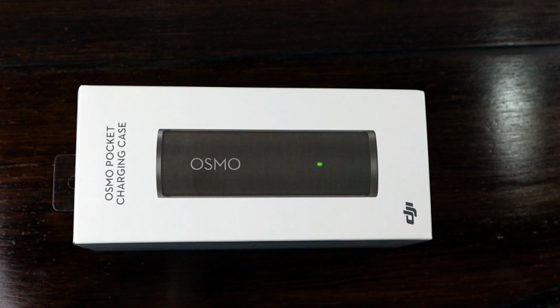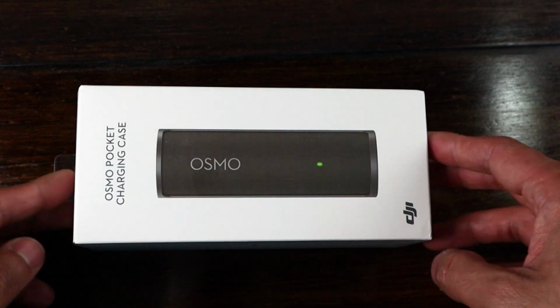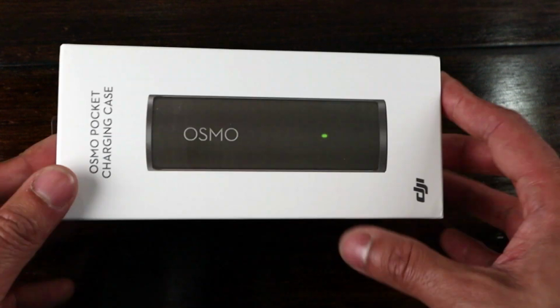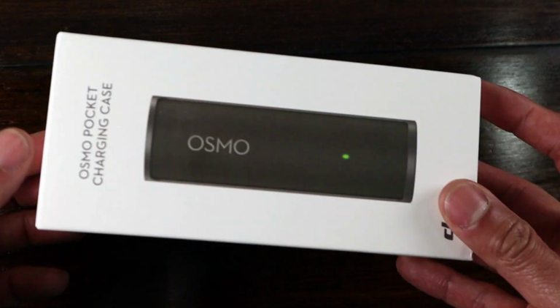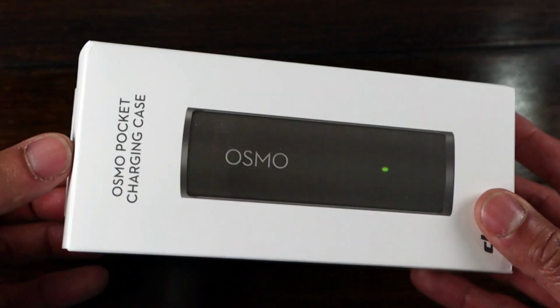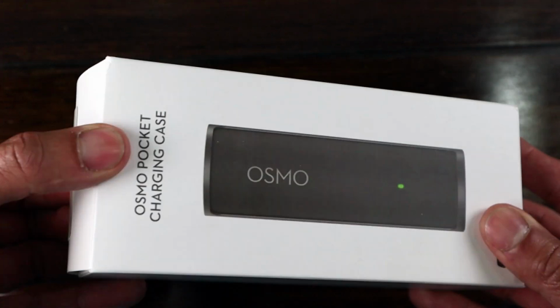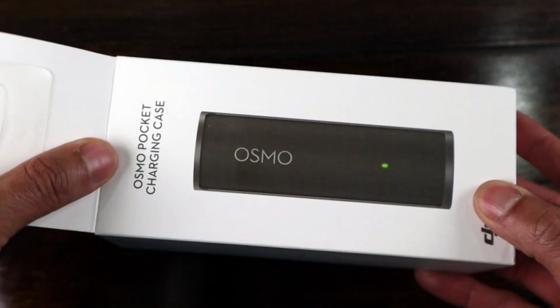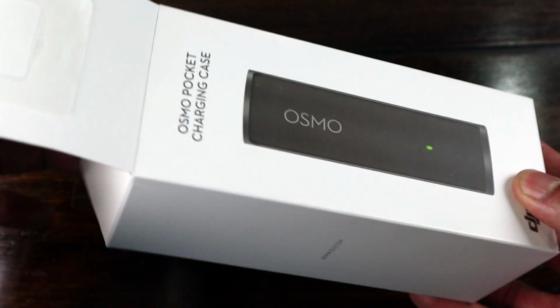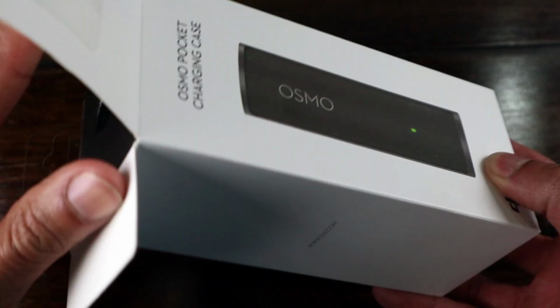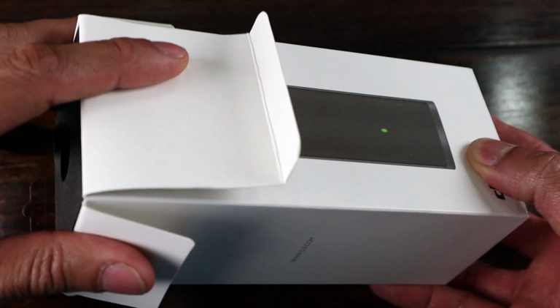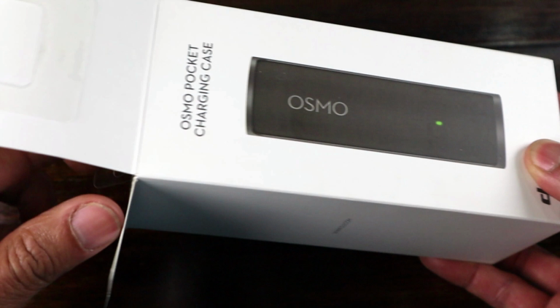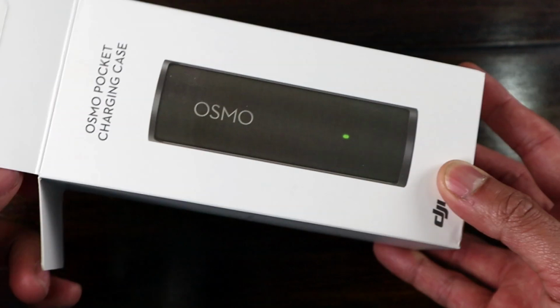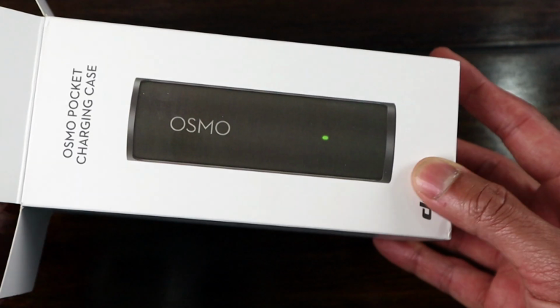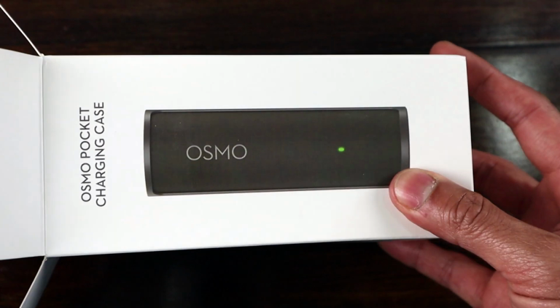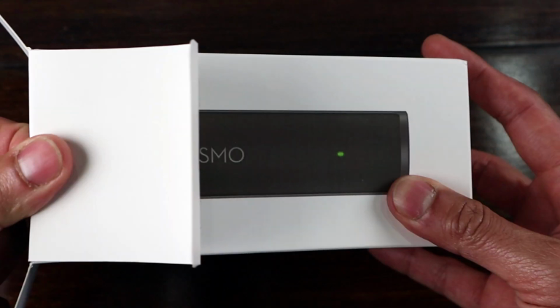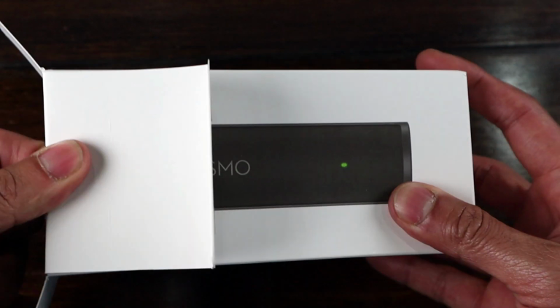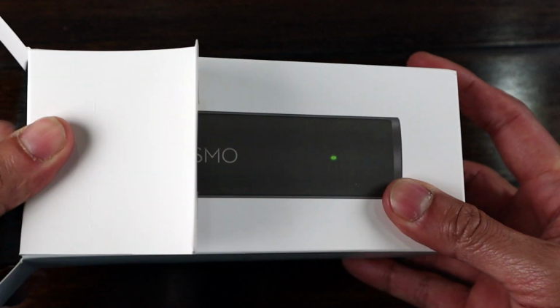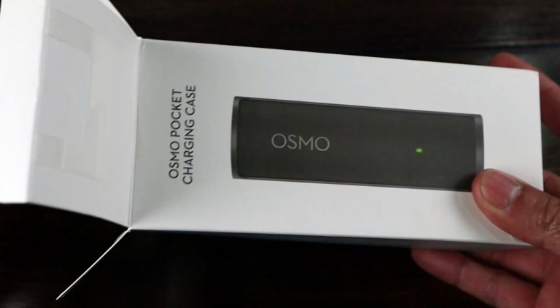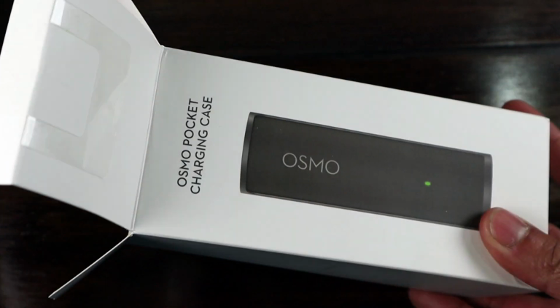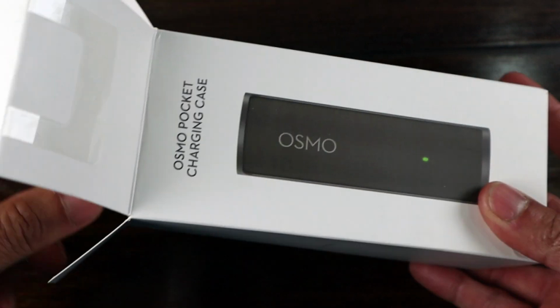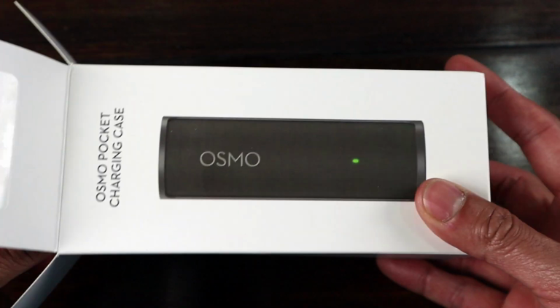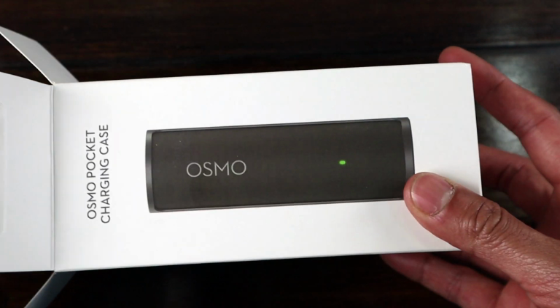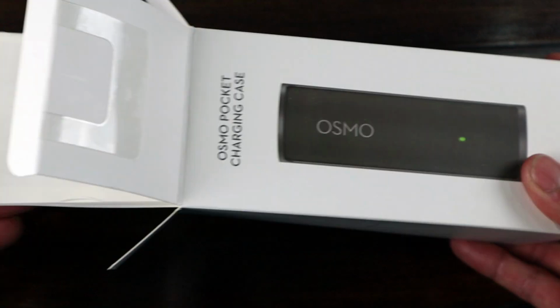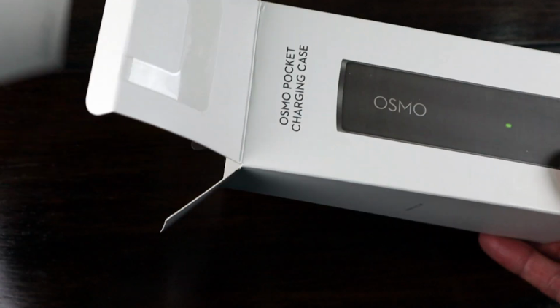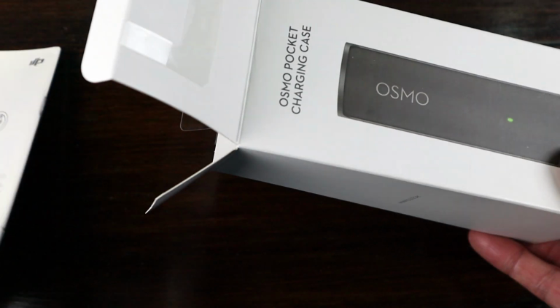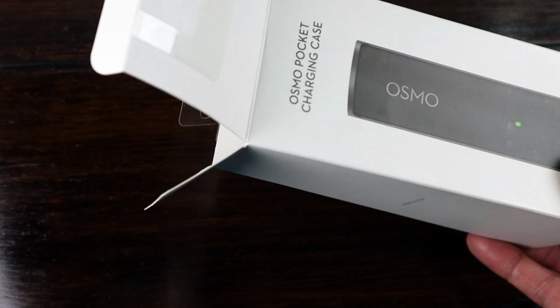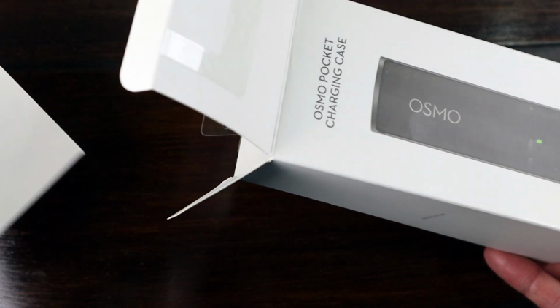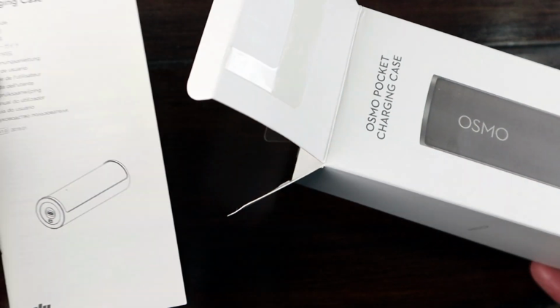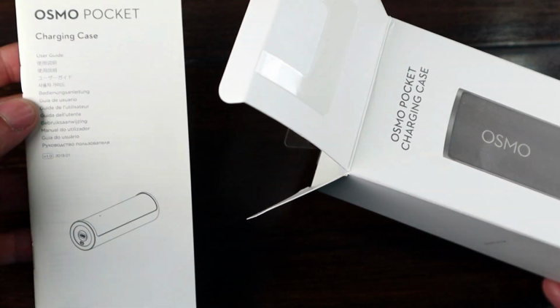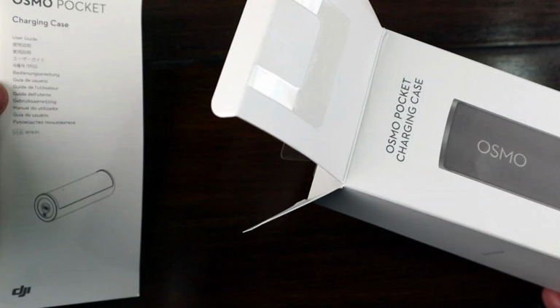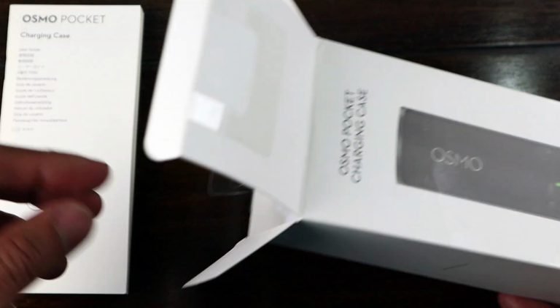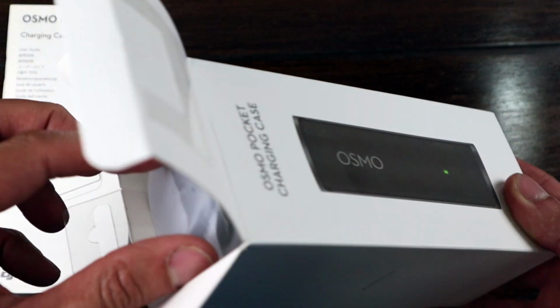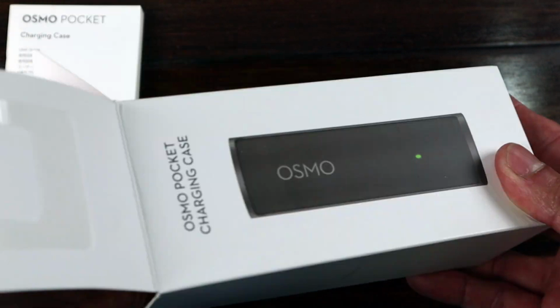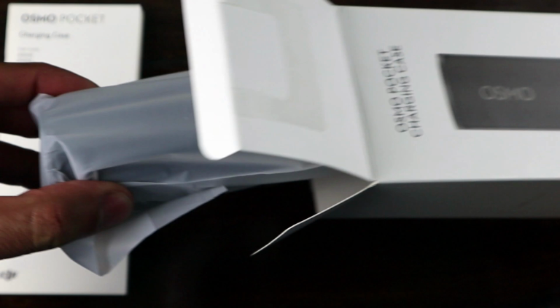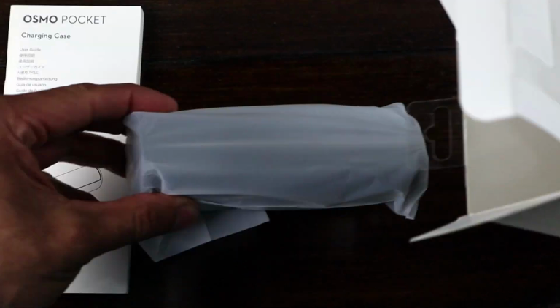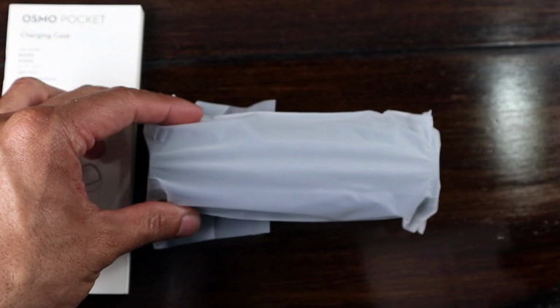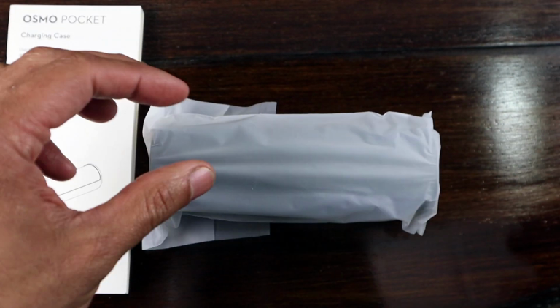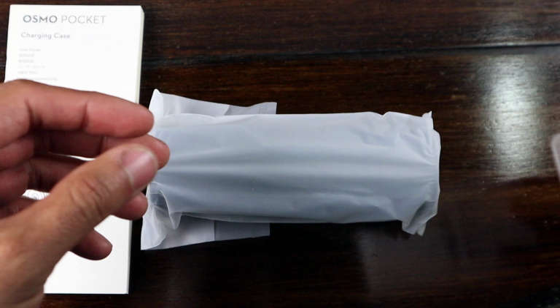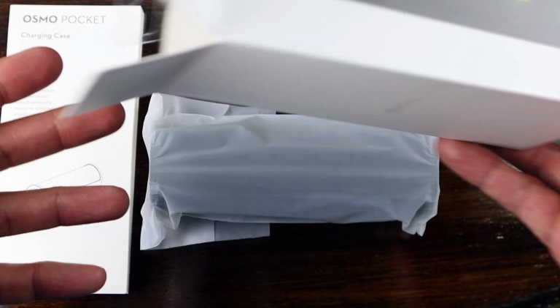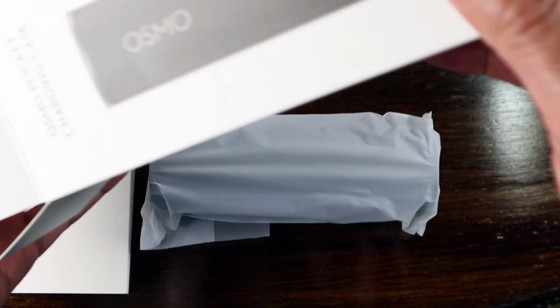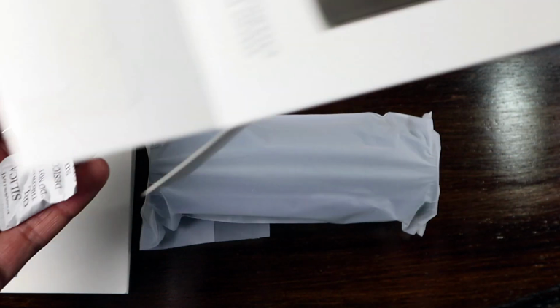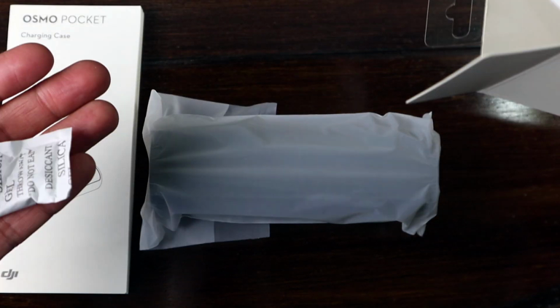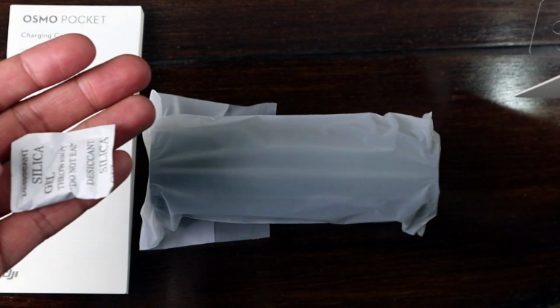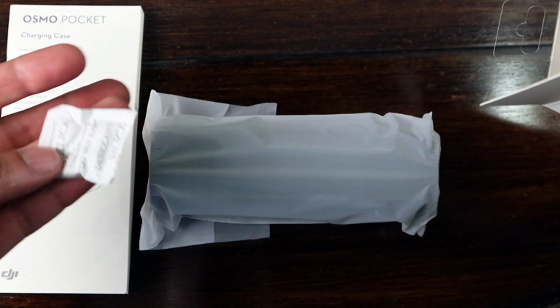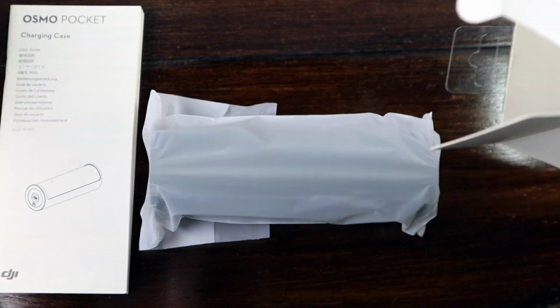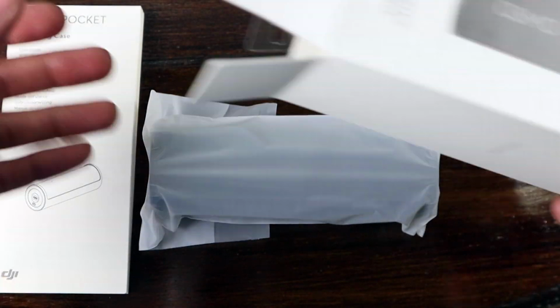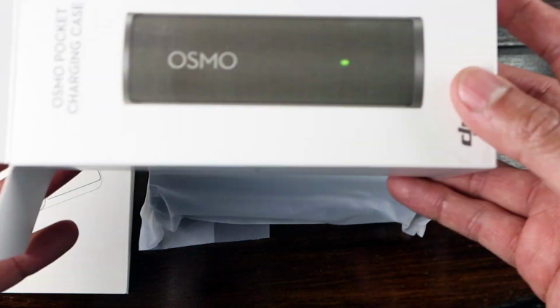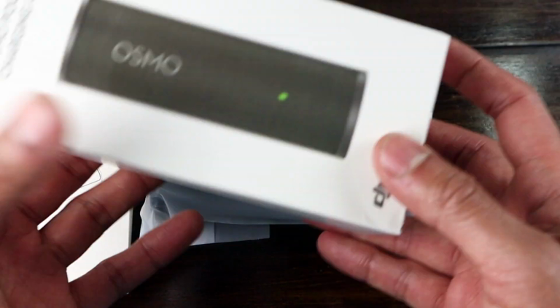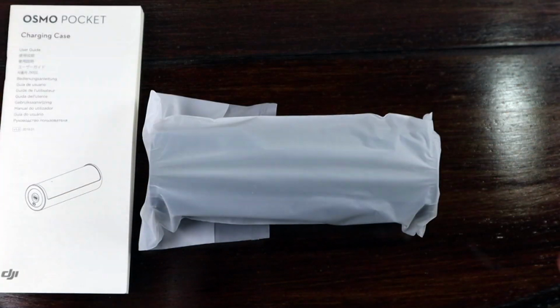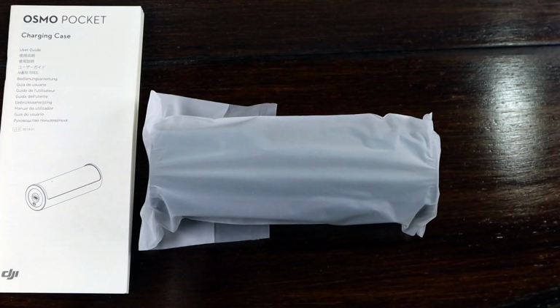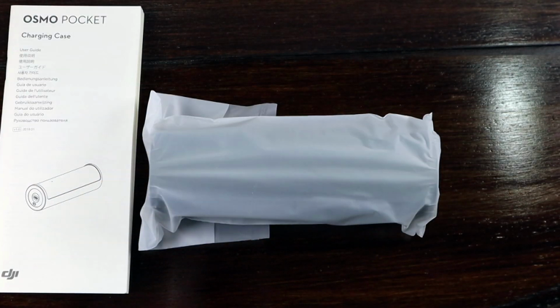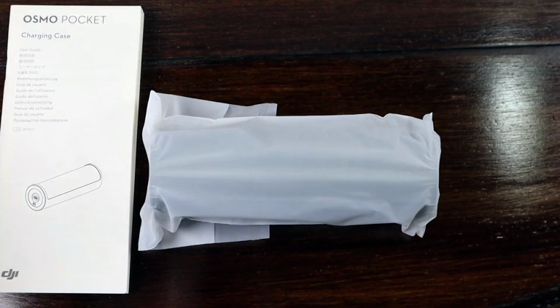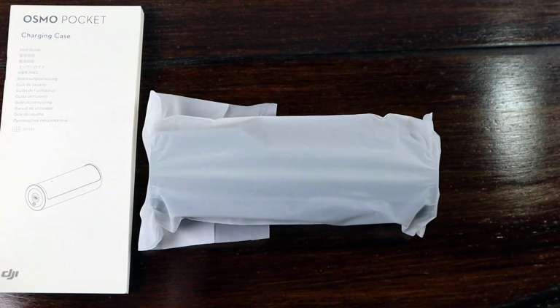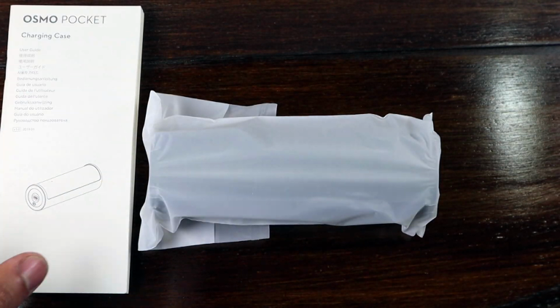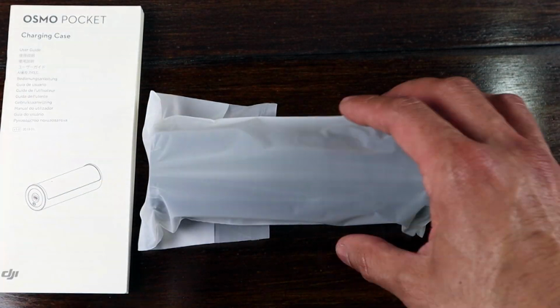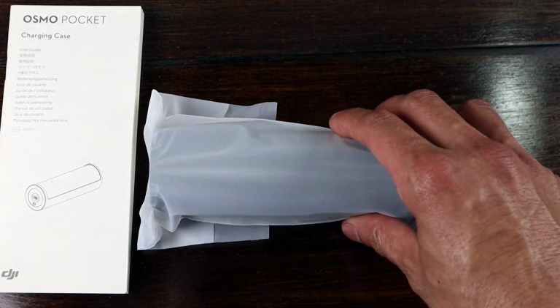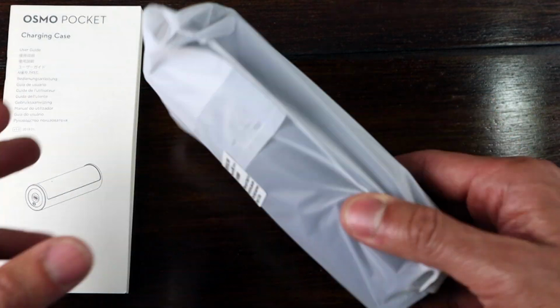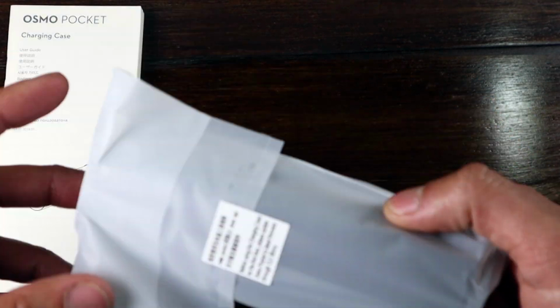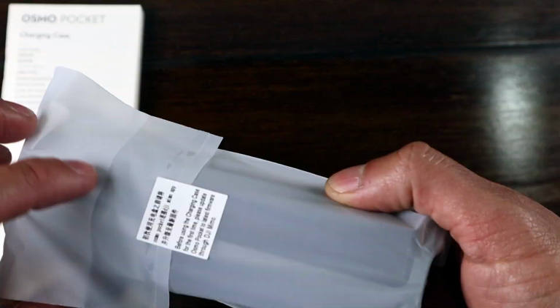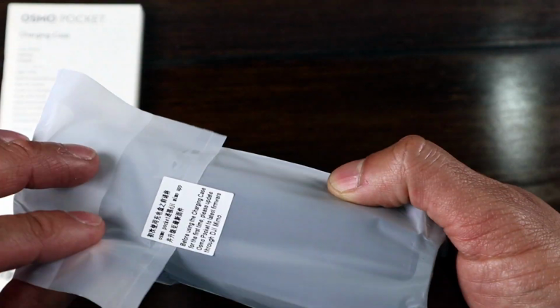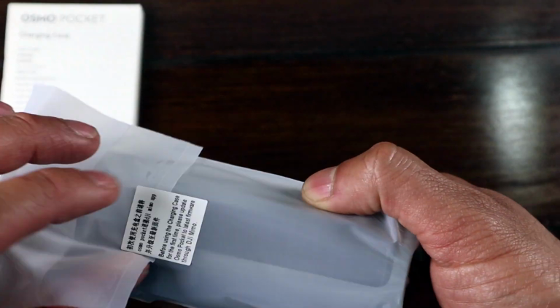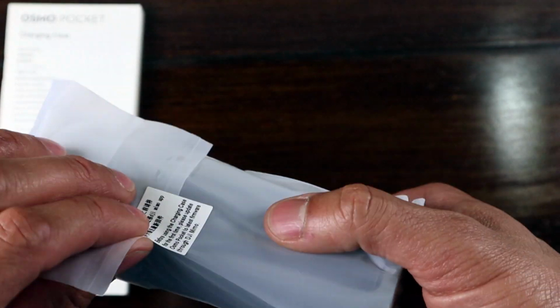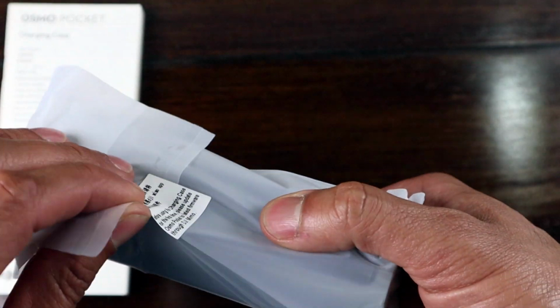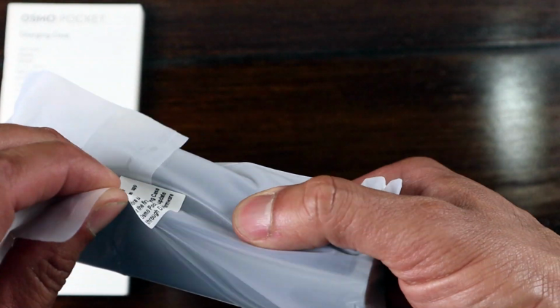Hey guys, today we're going to be talking about the Osmo Pocket Charging Case by DJI. It's their answer to an external battery pack and carrying case.